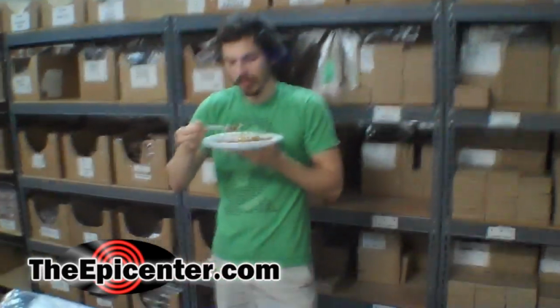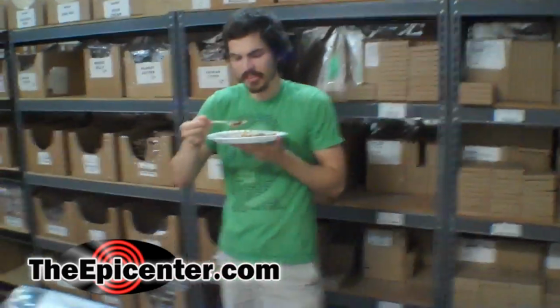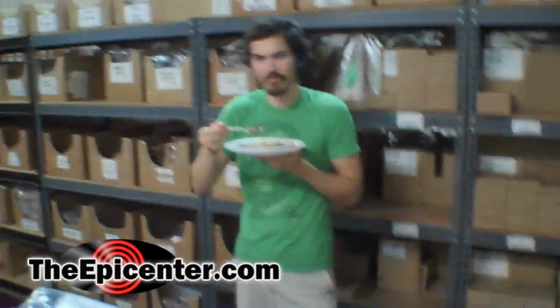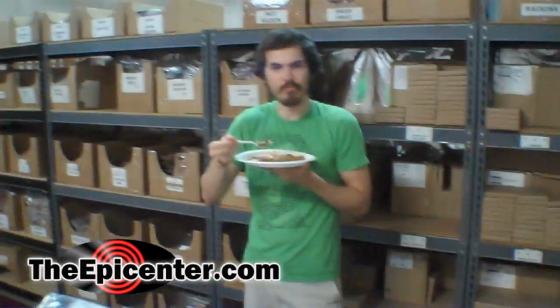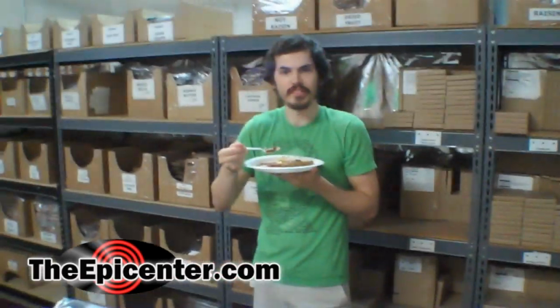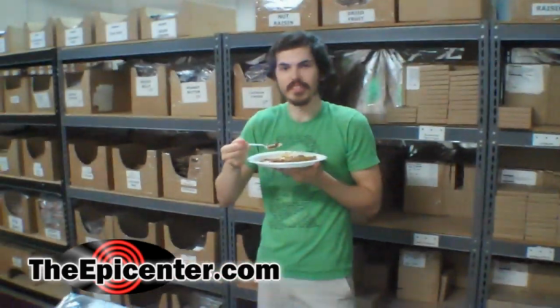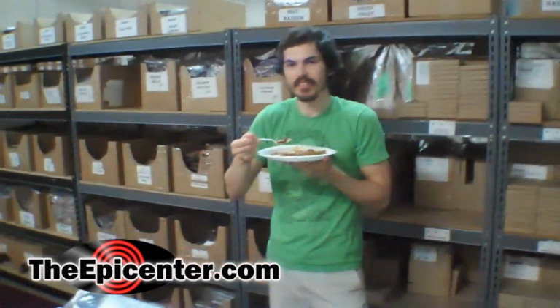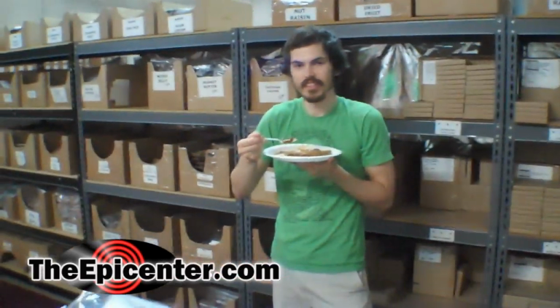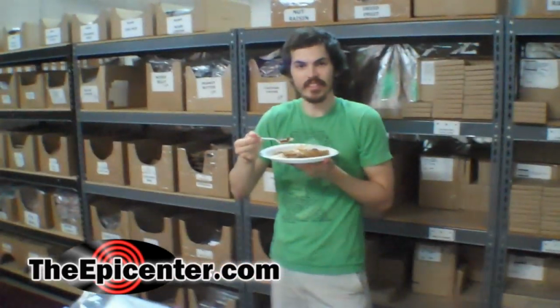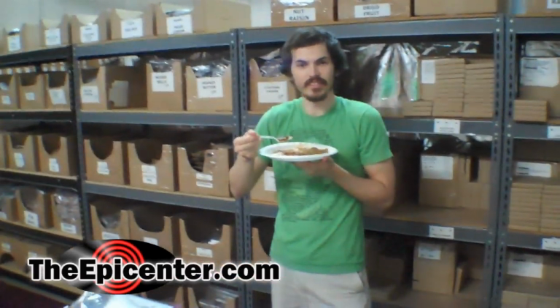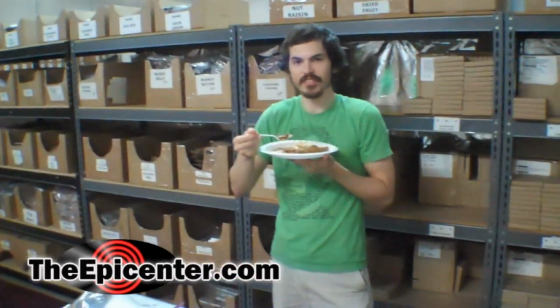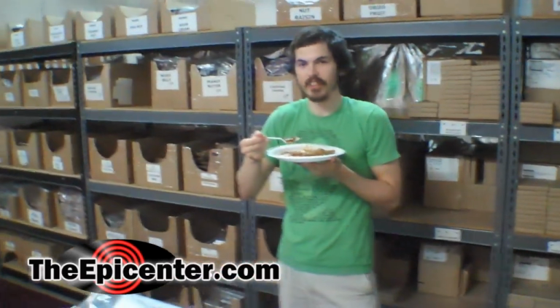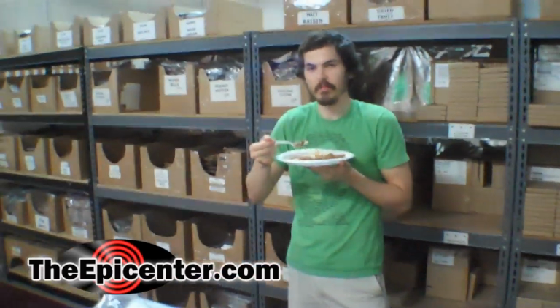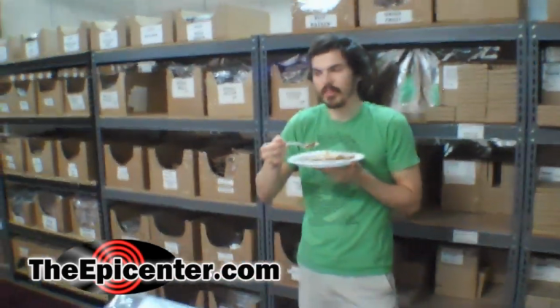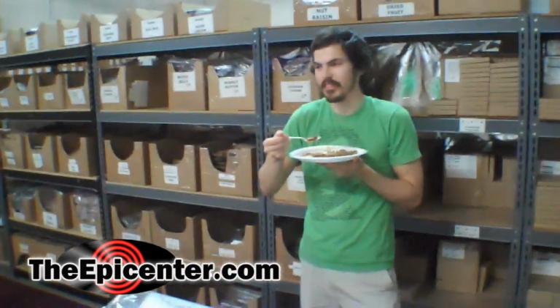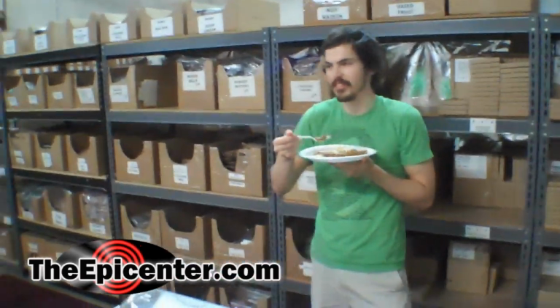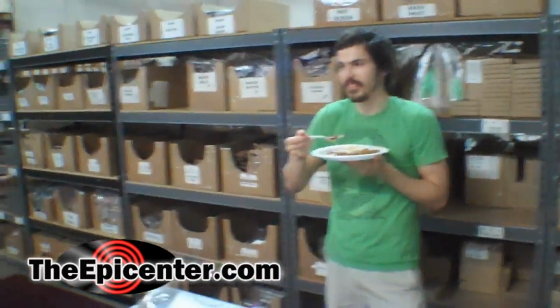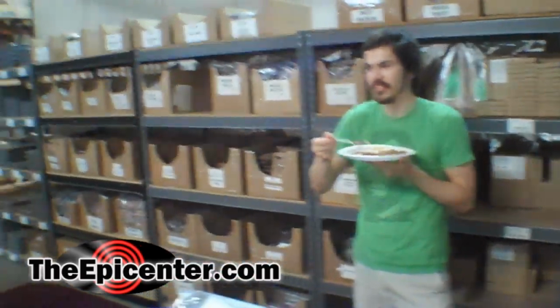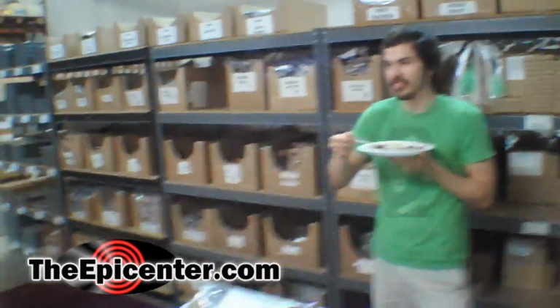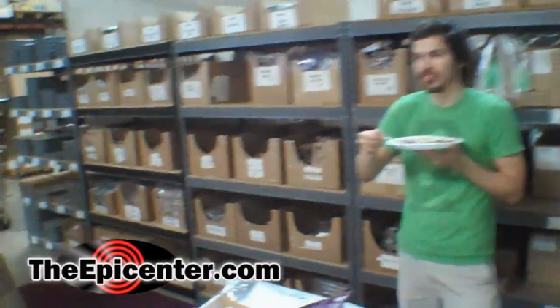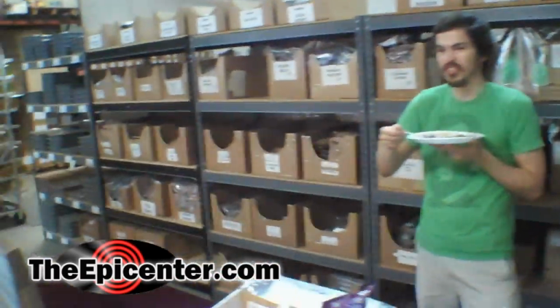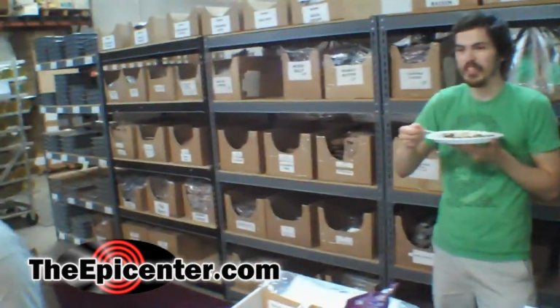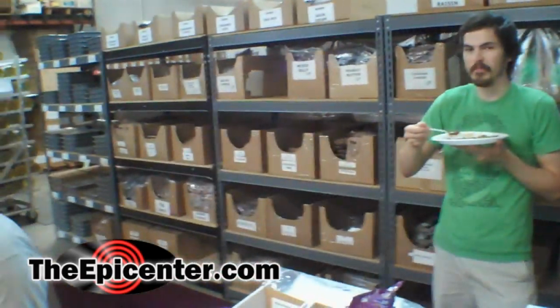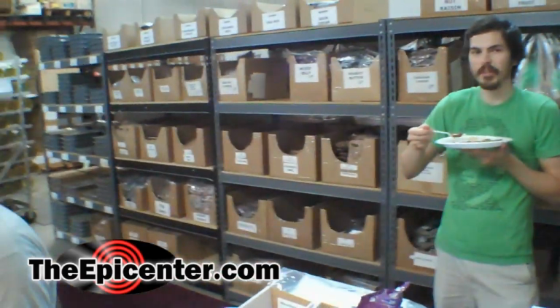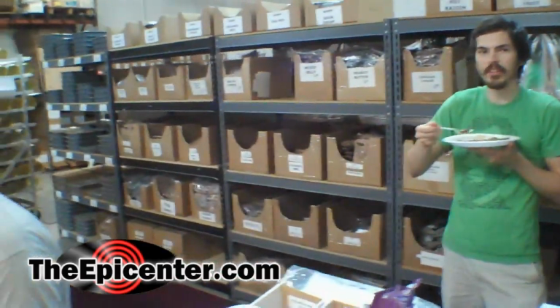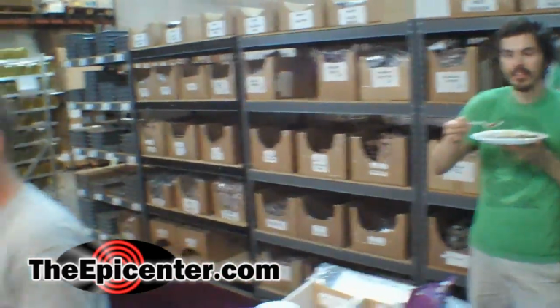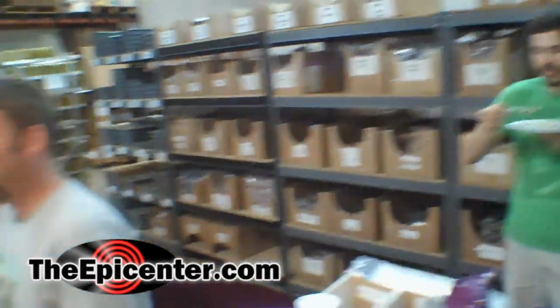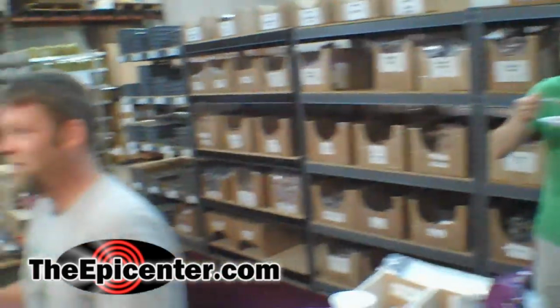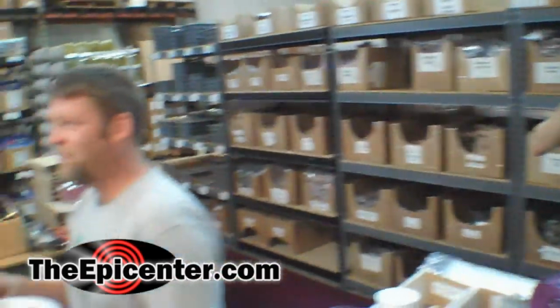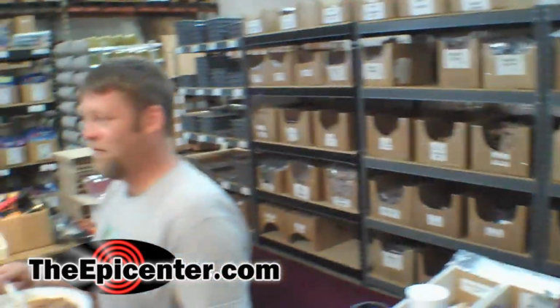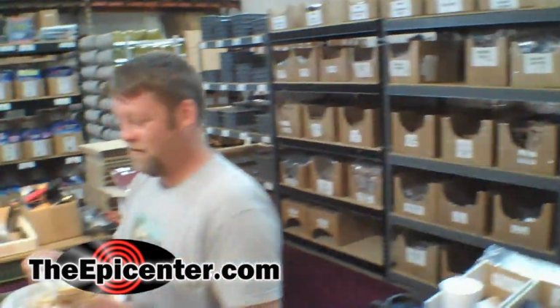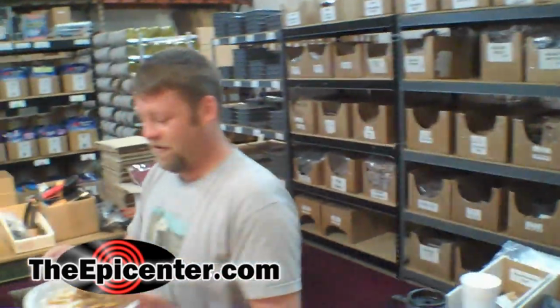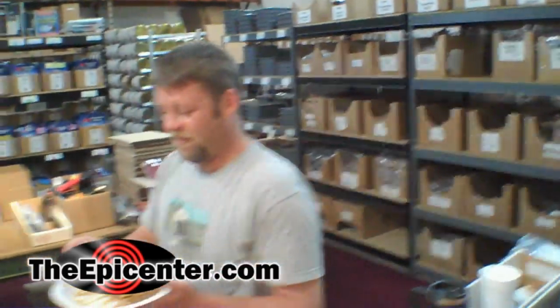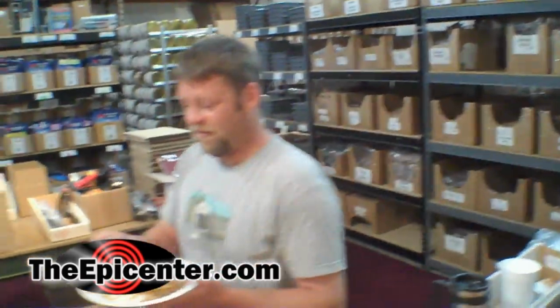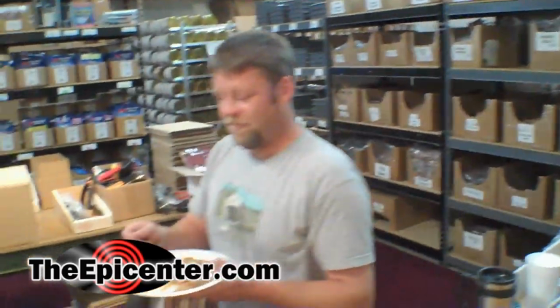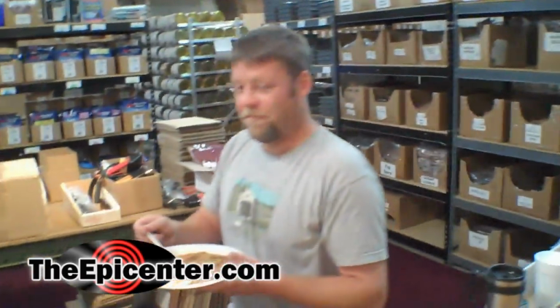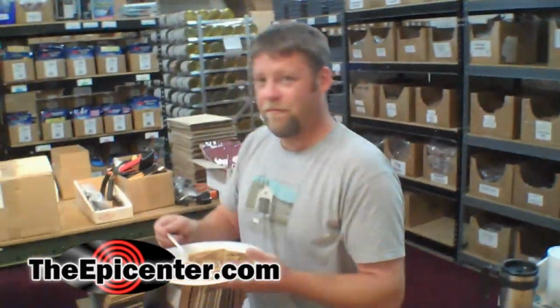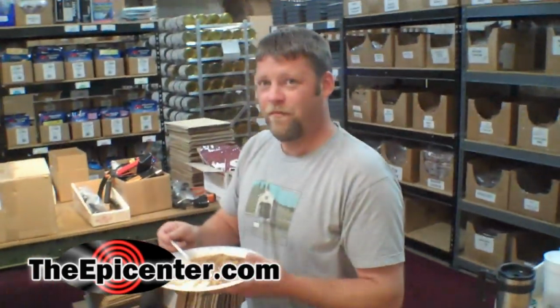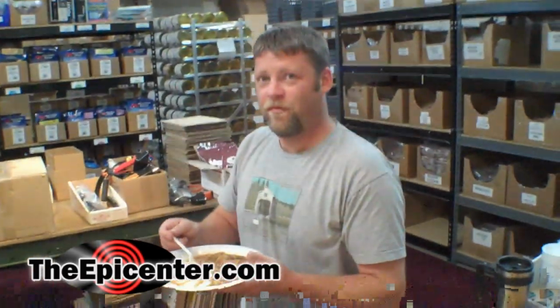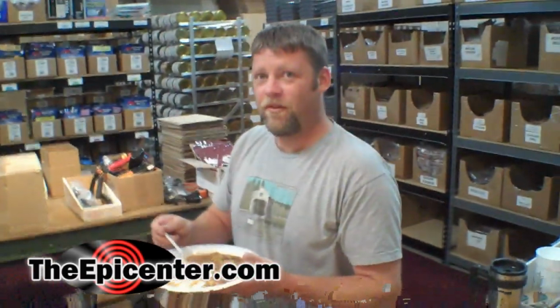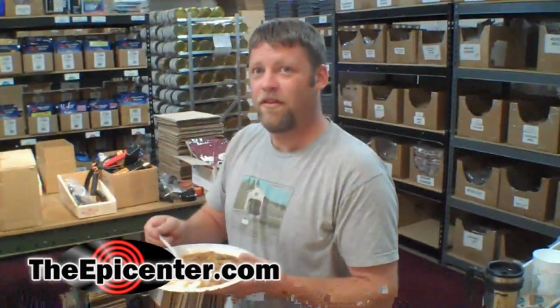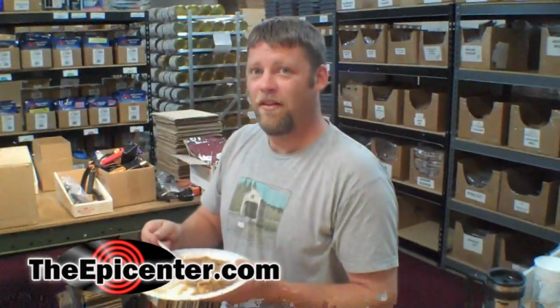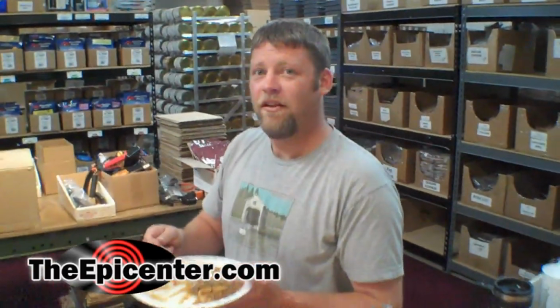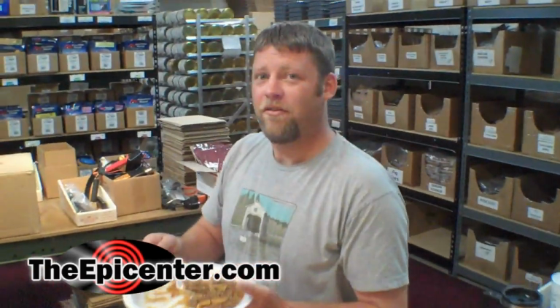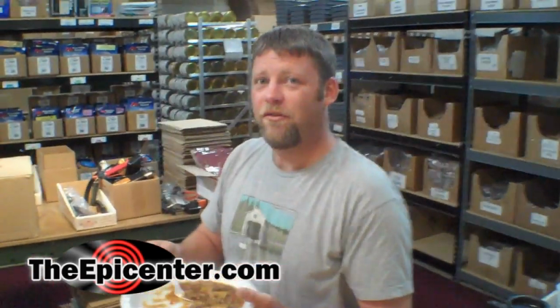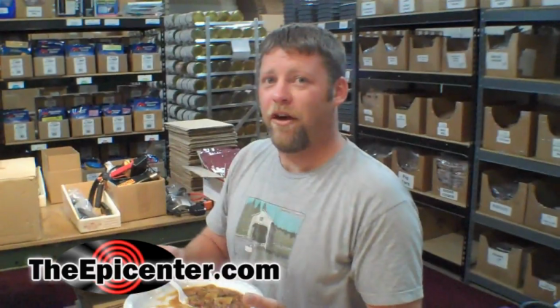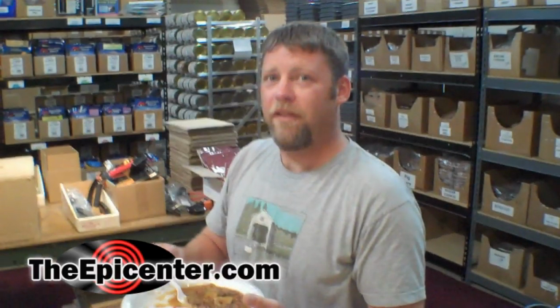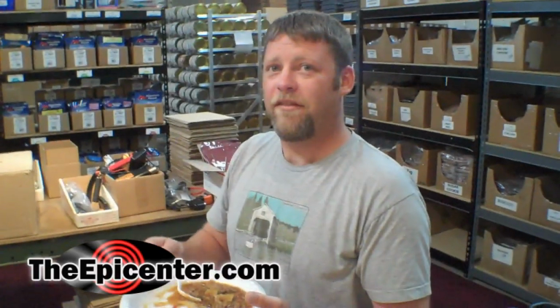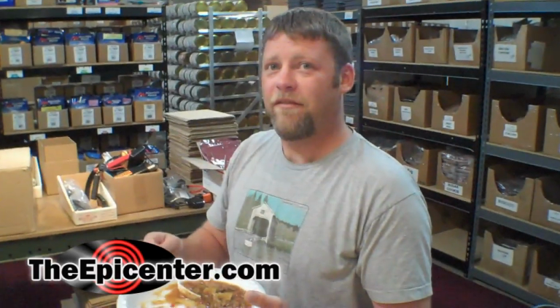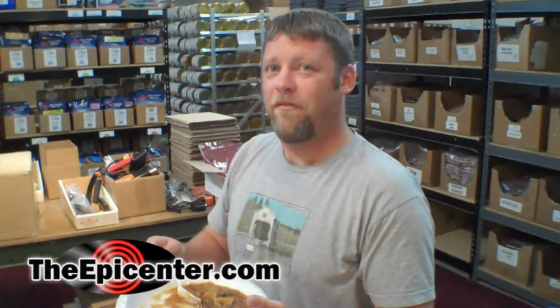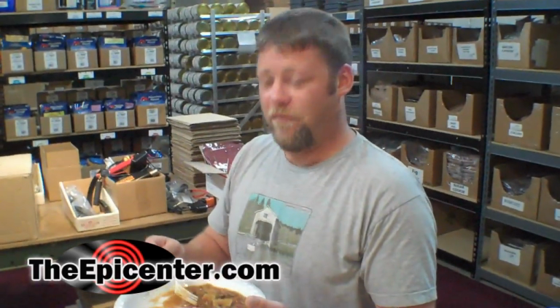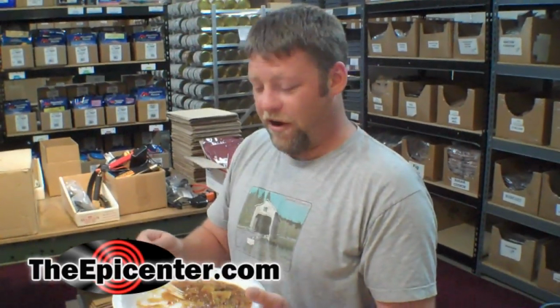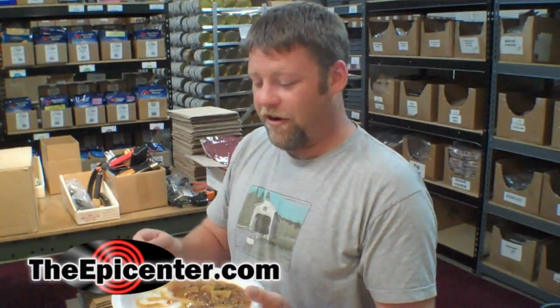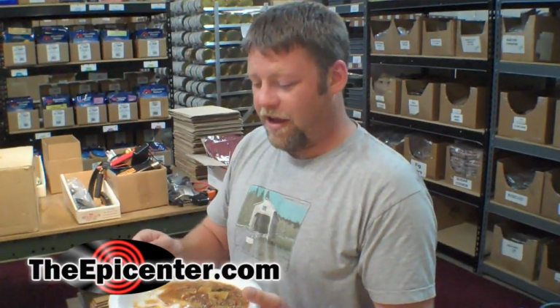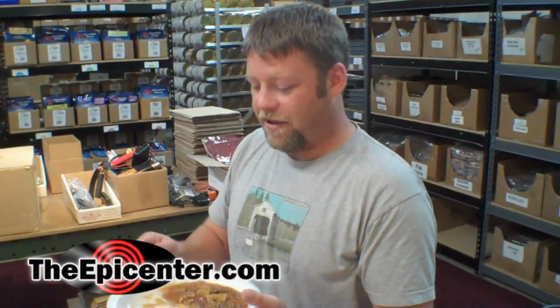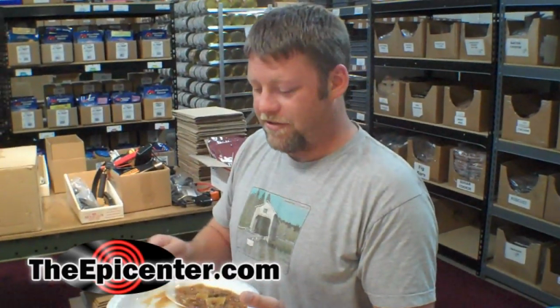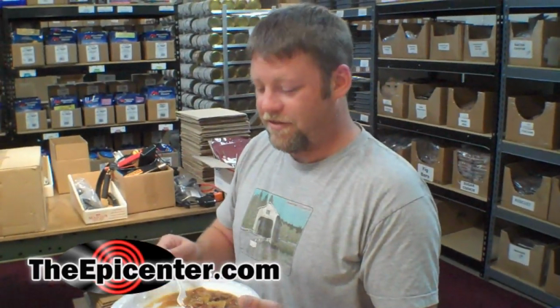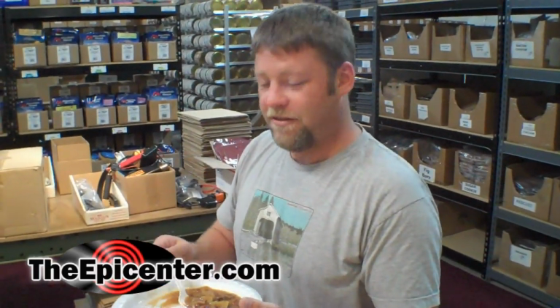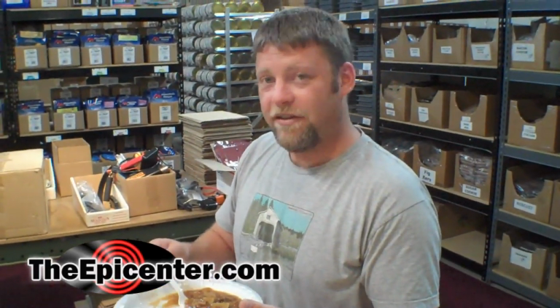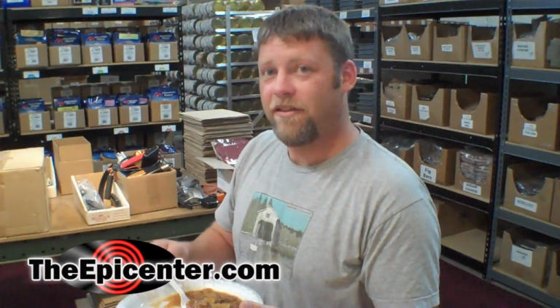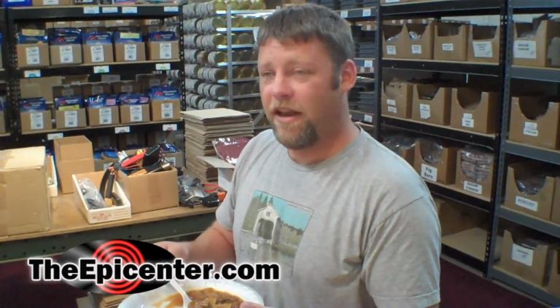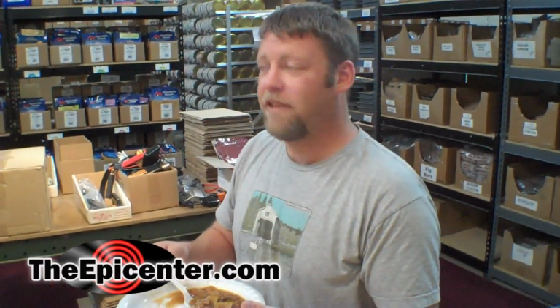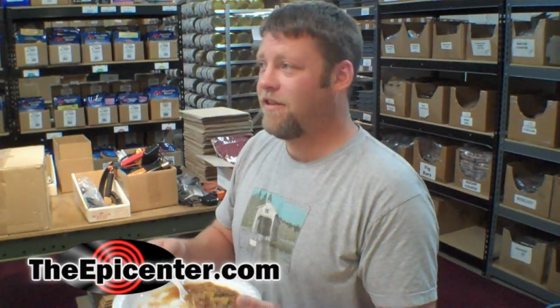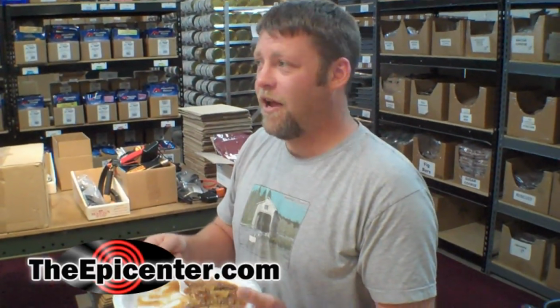I want some biscuits with this or something. You know, we could use a little bit of rice, couldn't we? Very nice. Next time, next time.